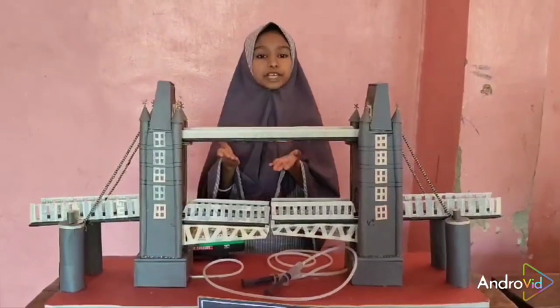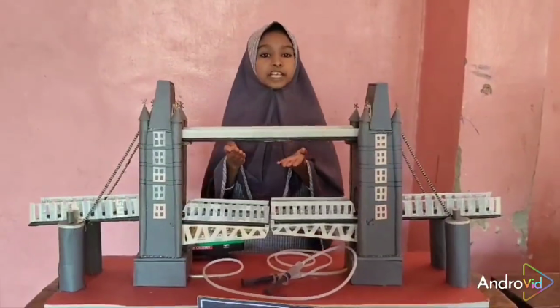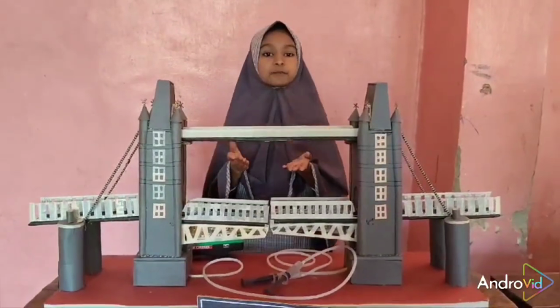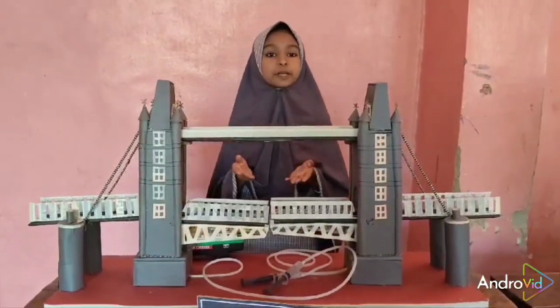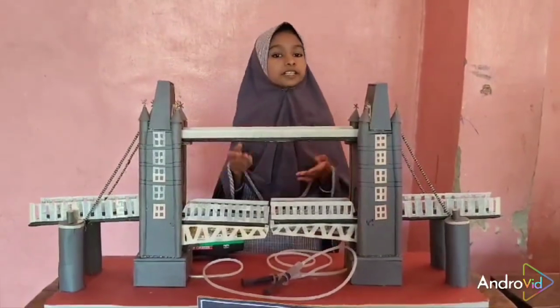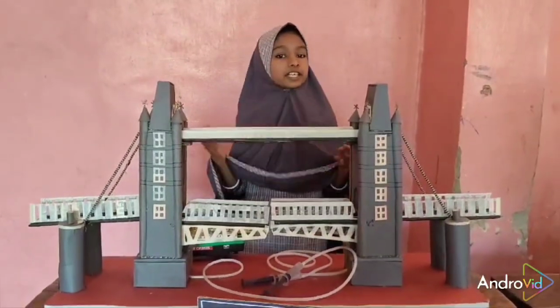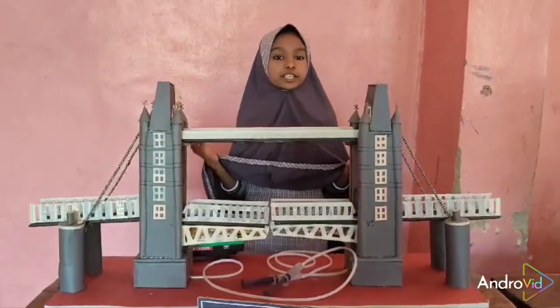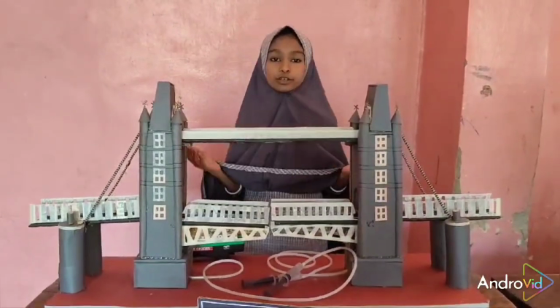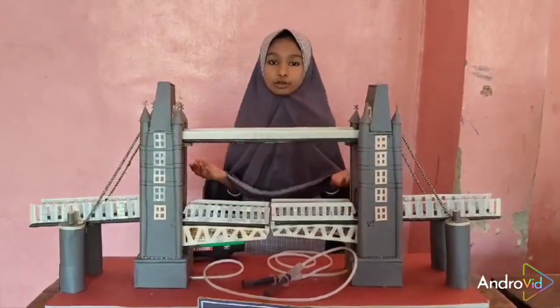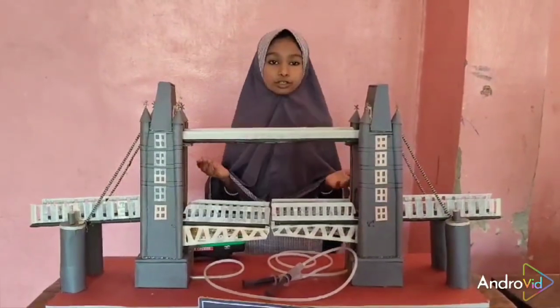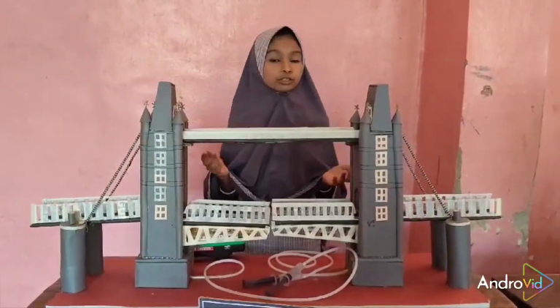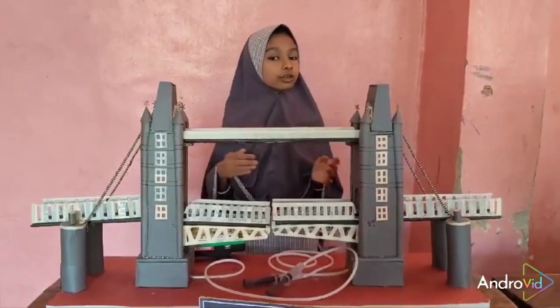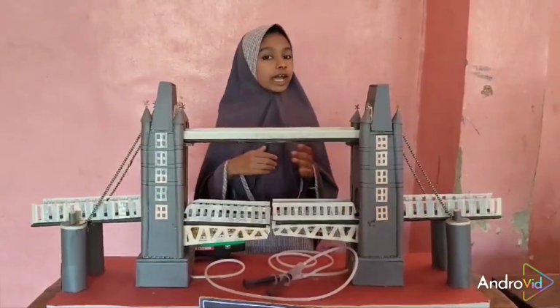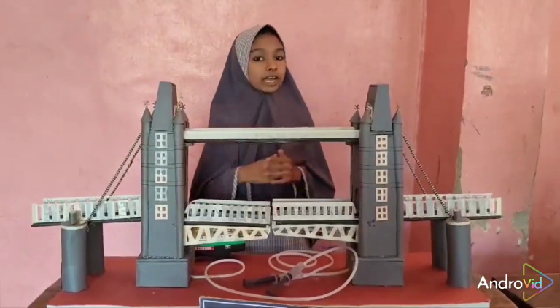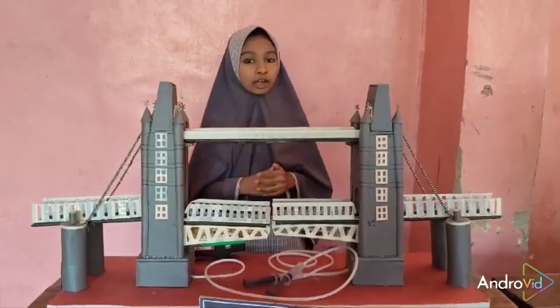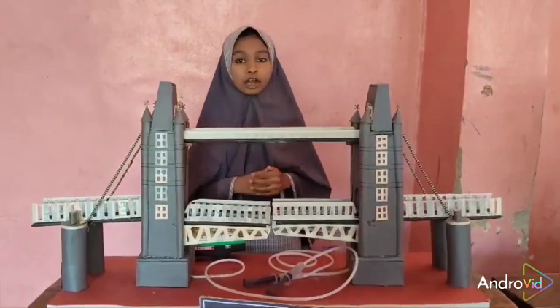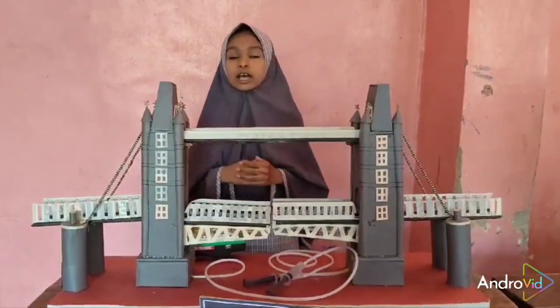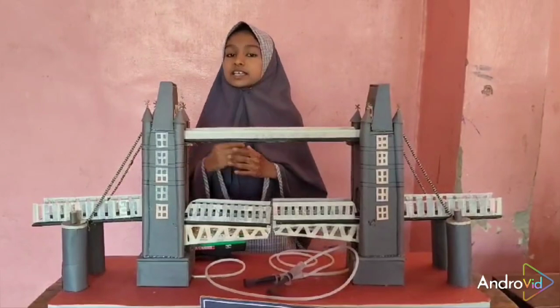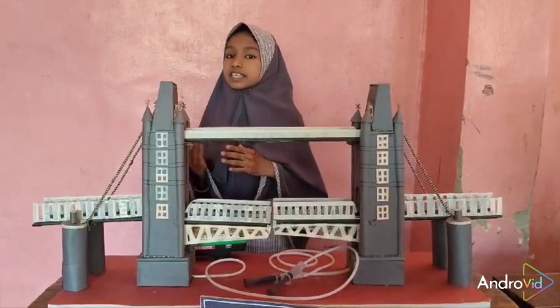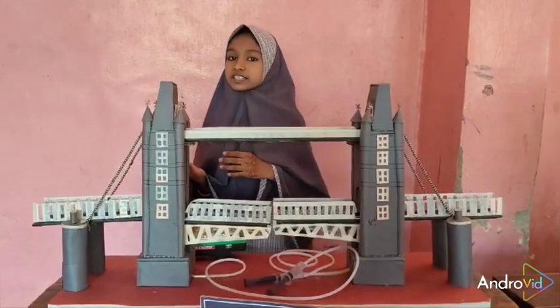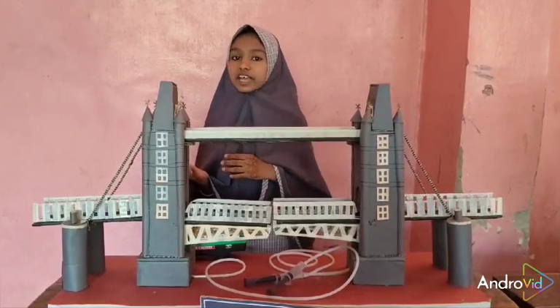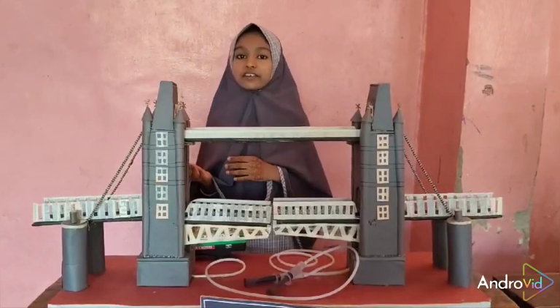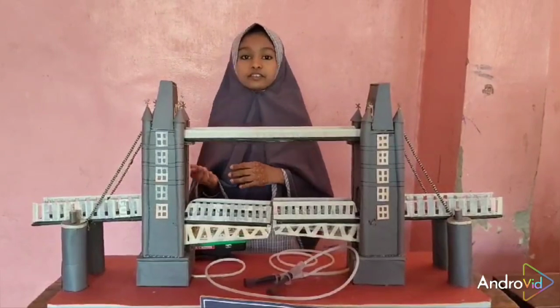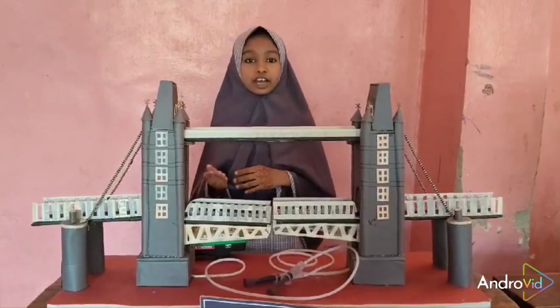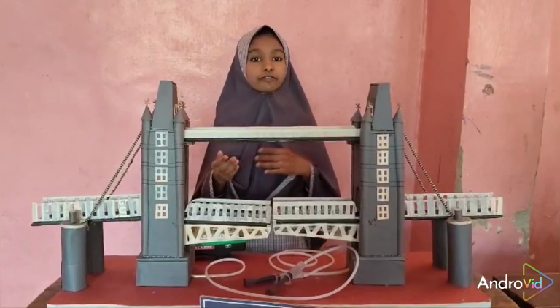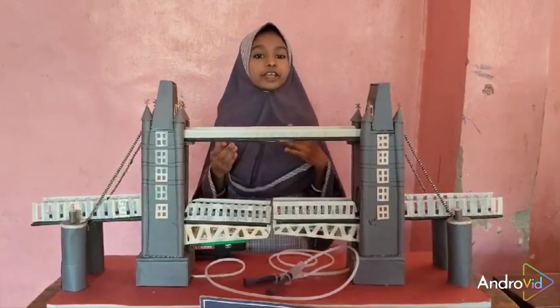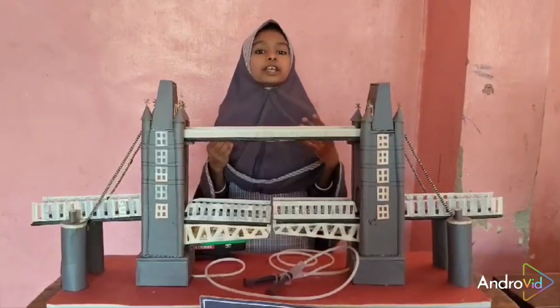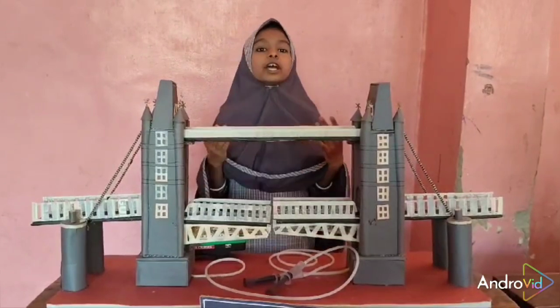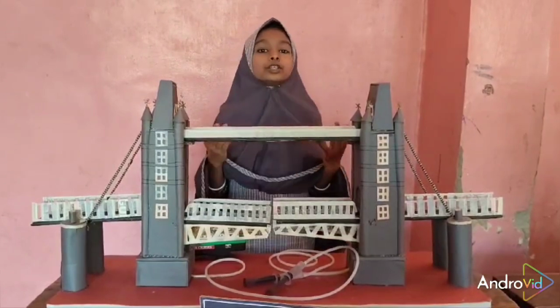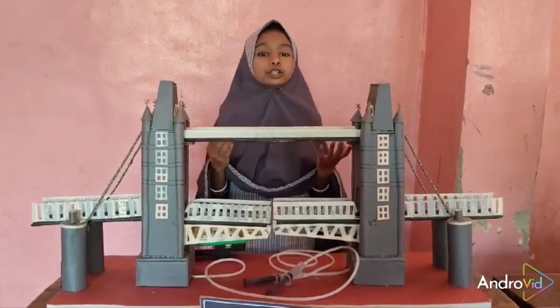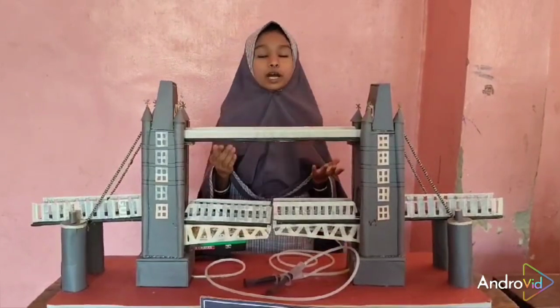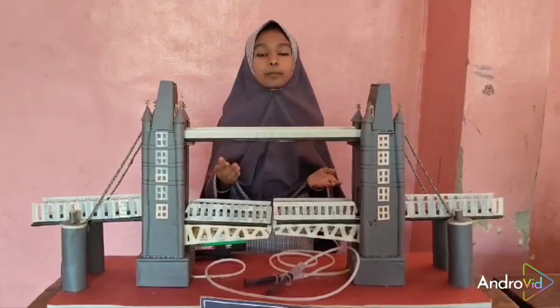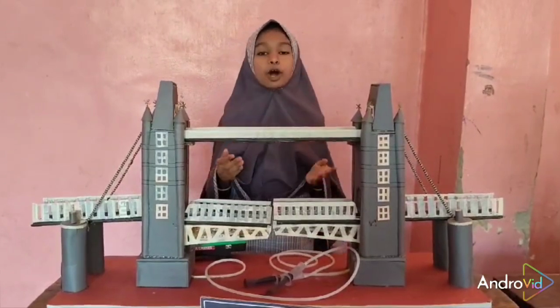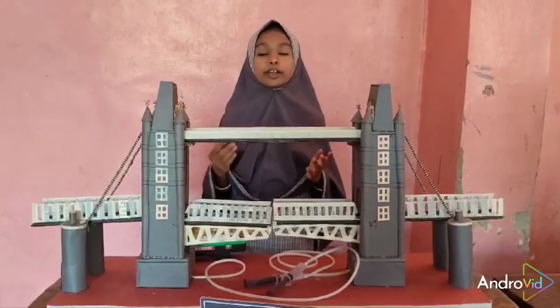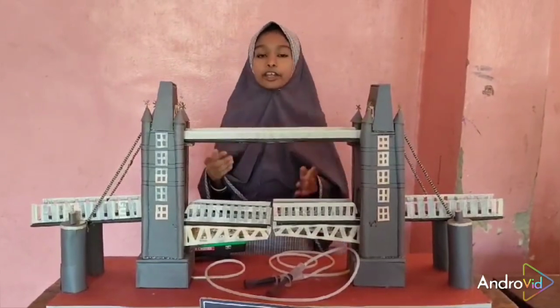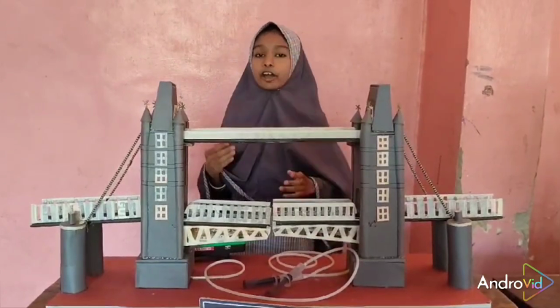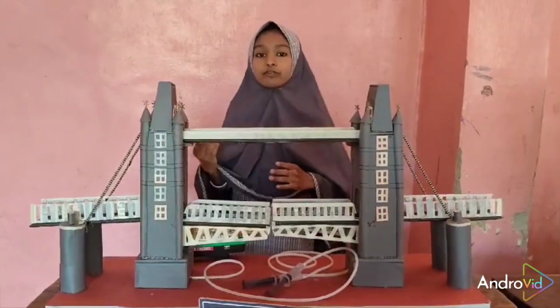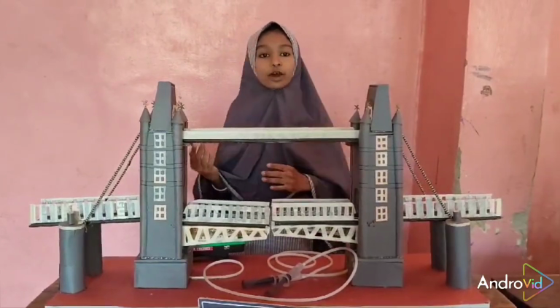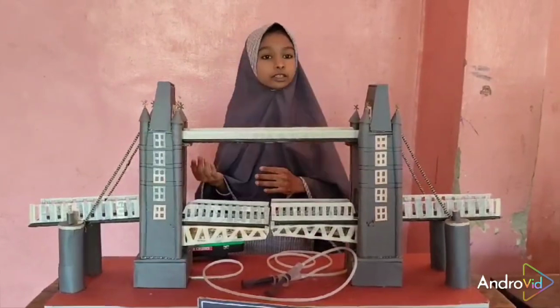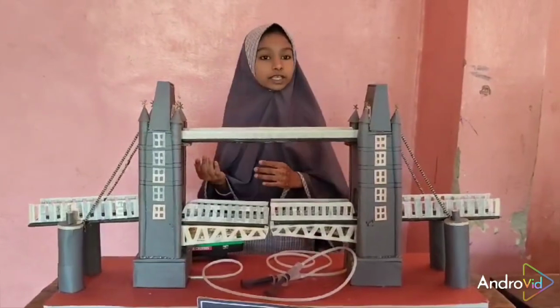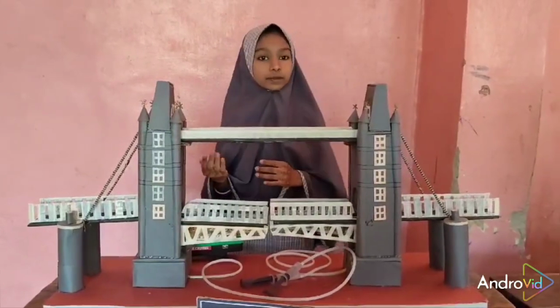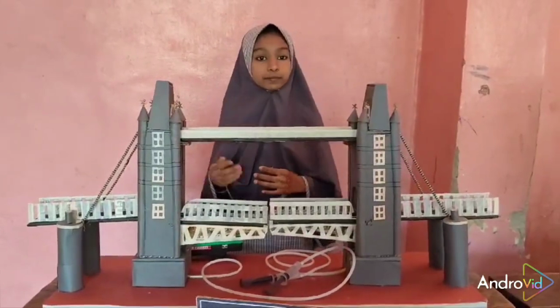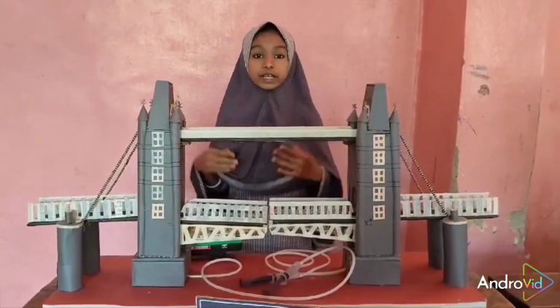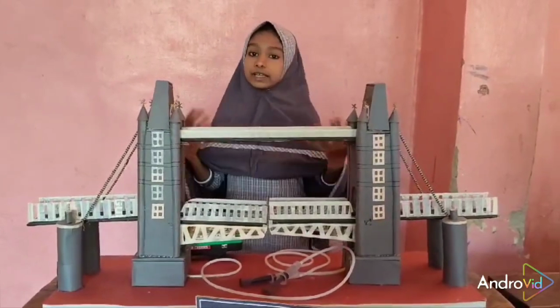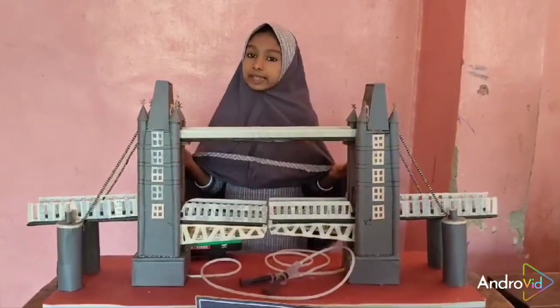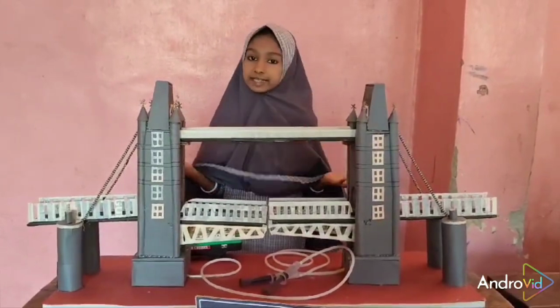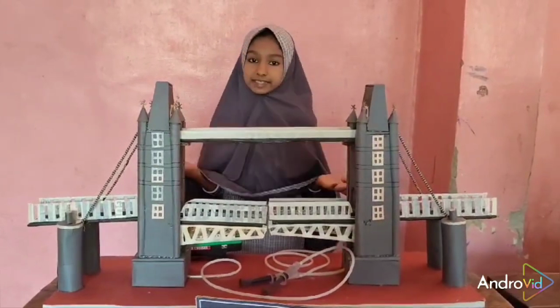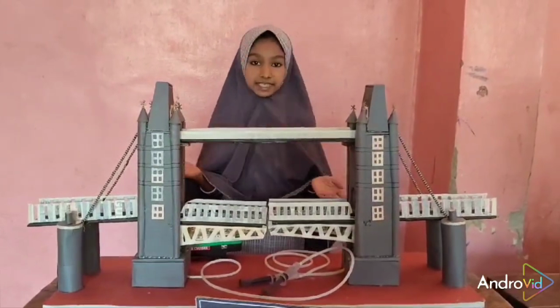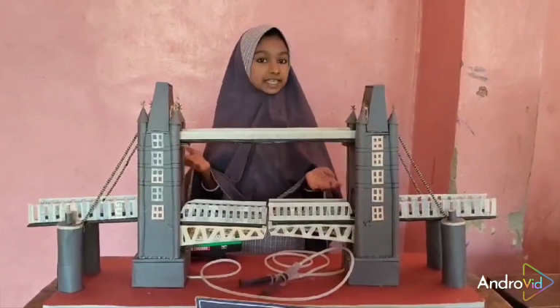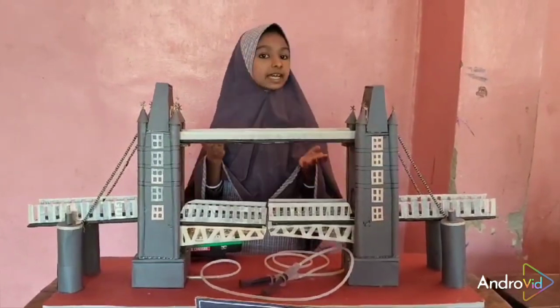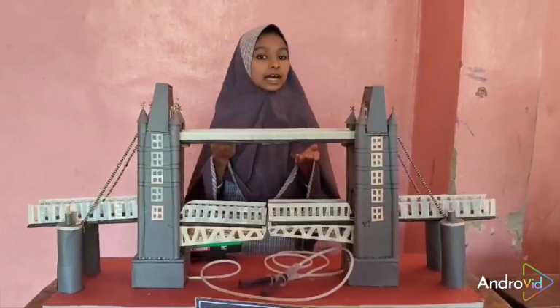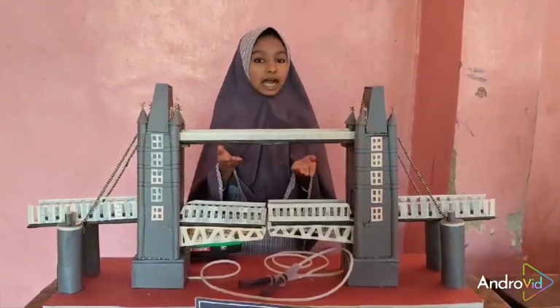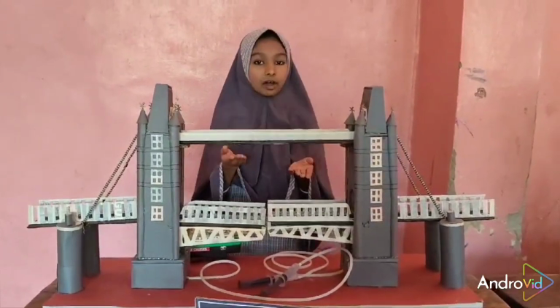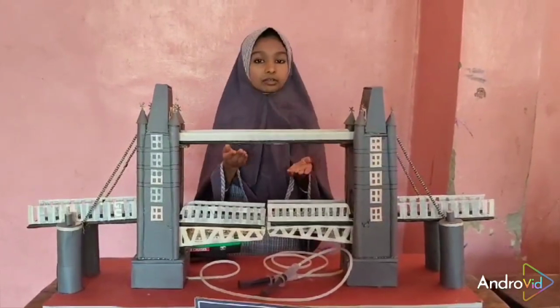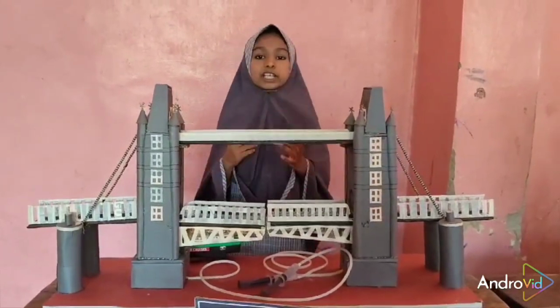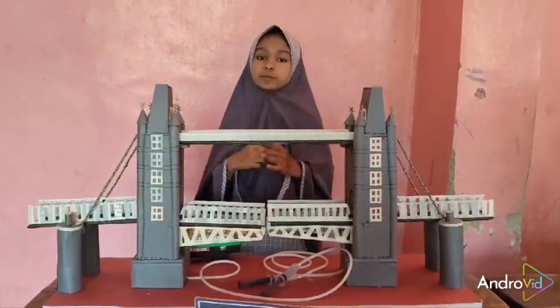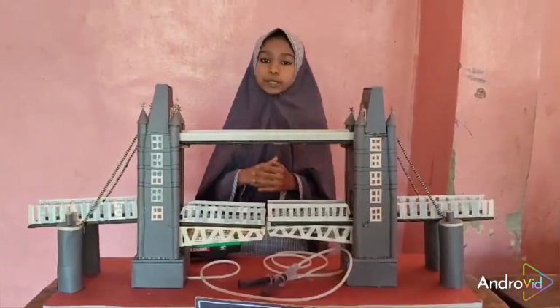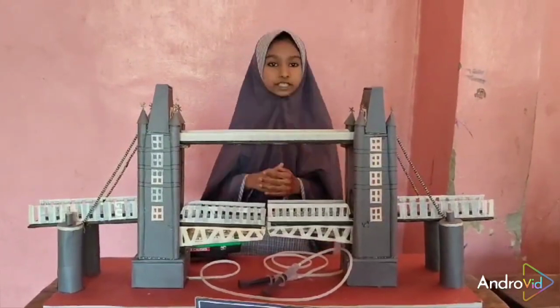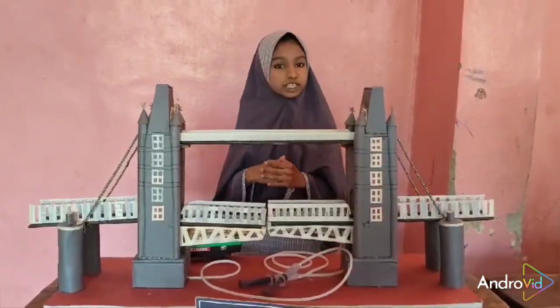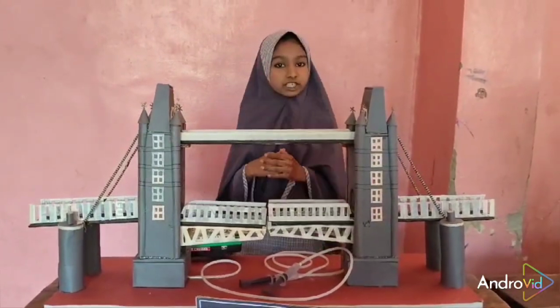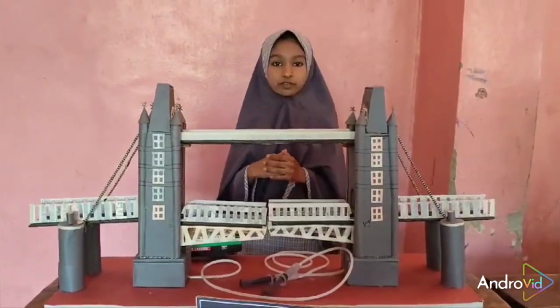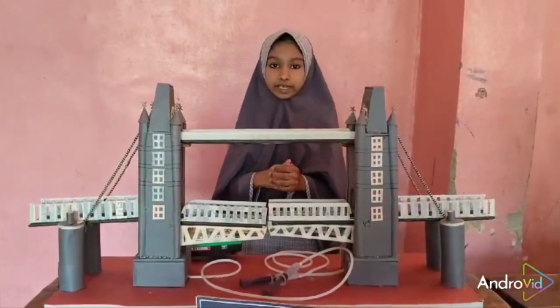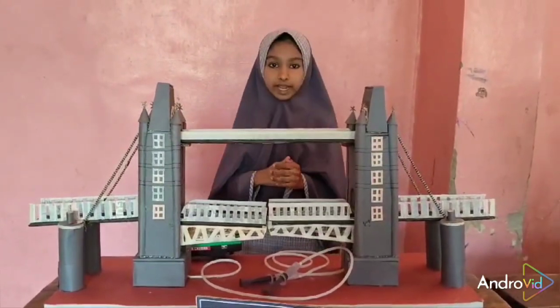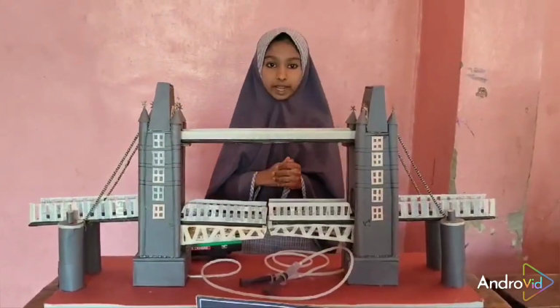These bridges are used to allow seaside shipping to access a body of water. Let's see how these bridges work.